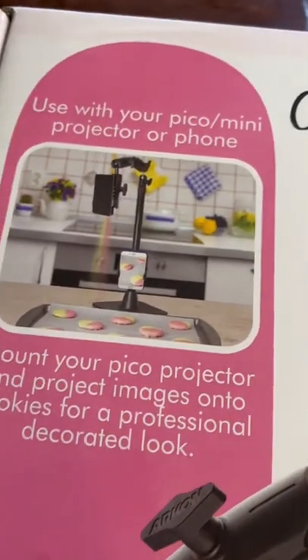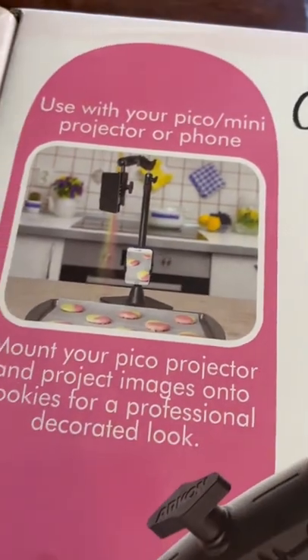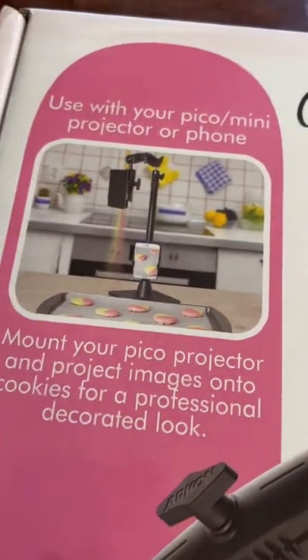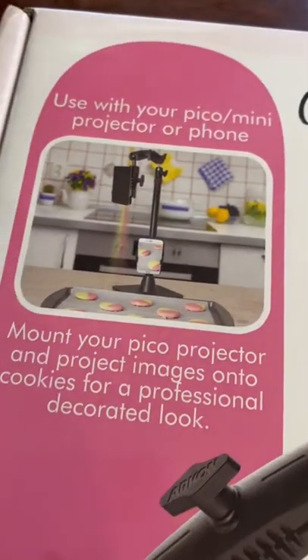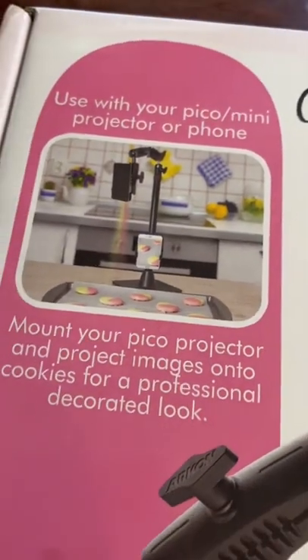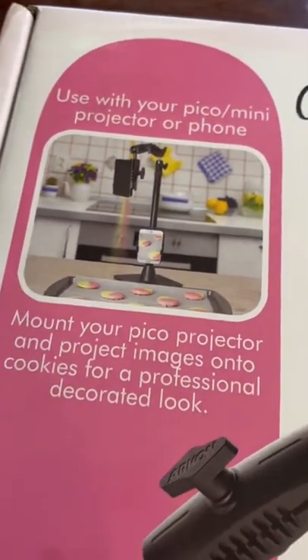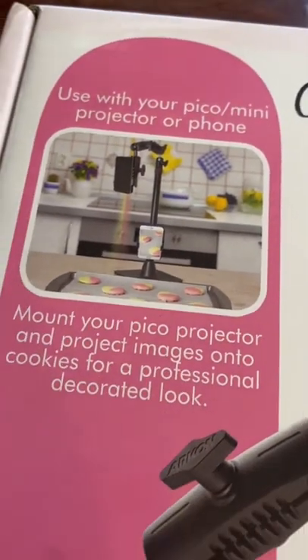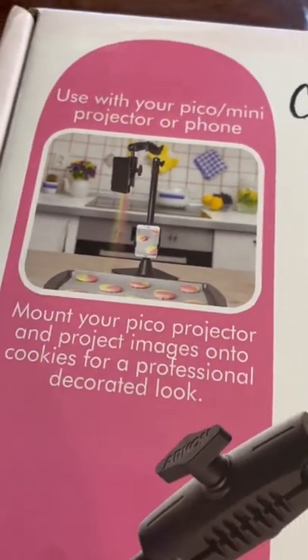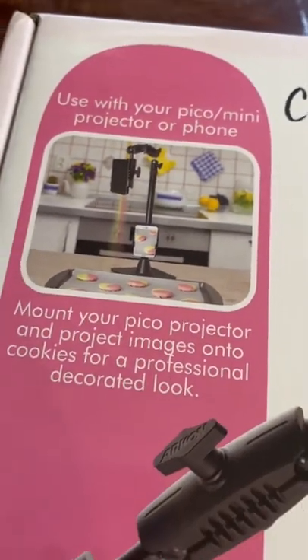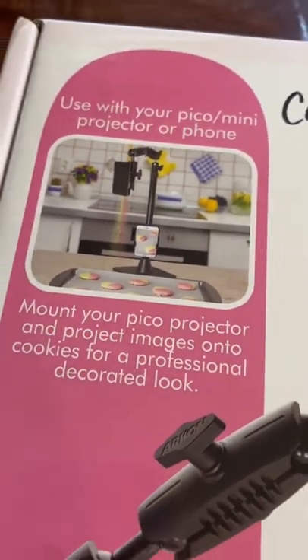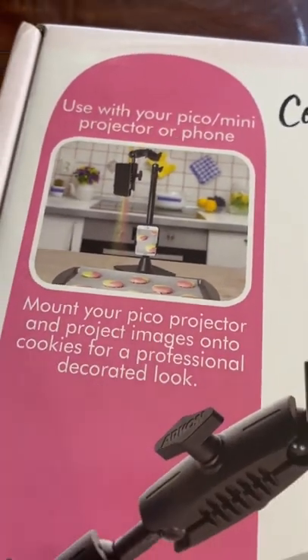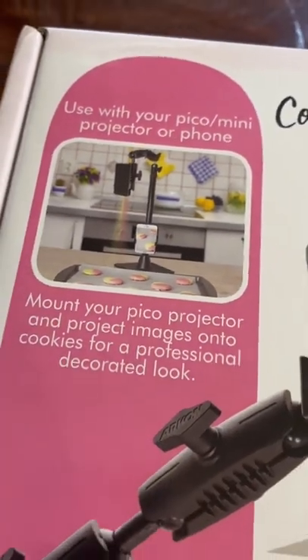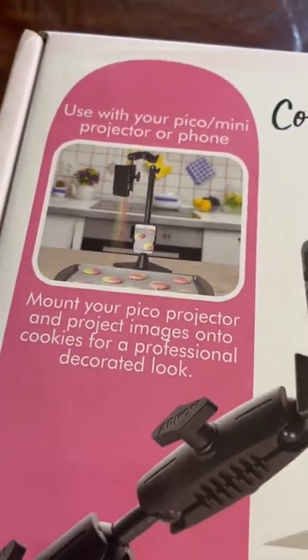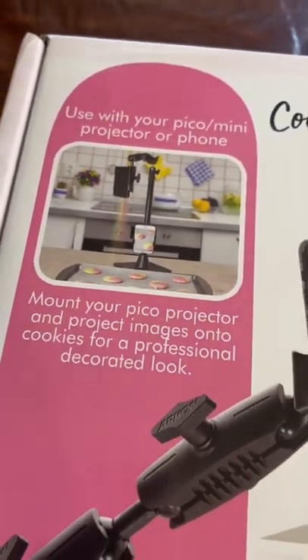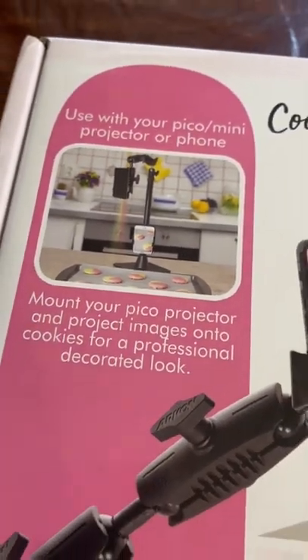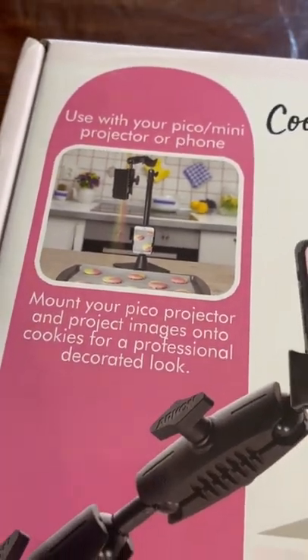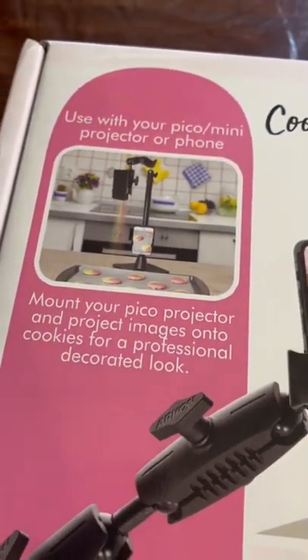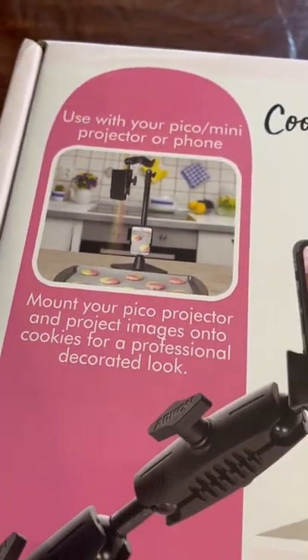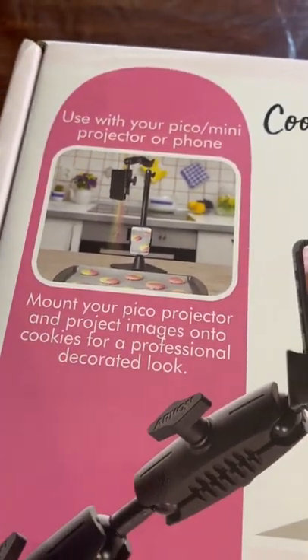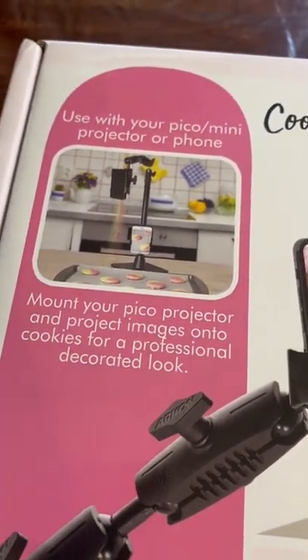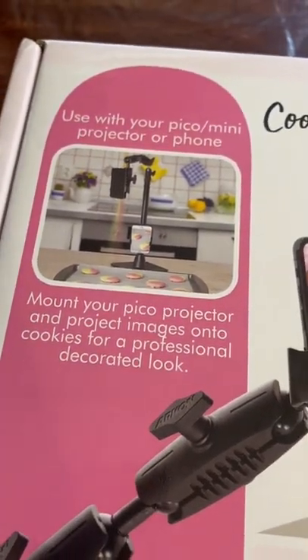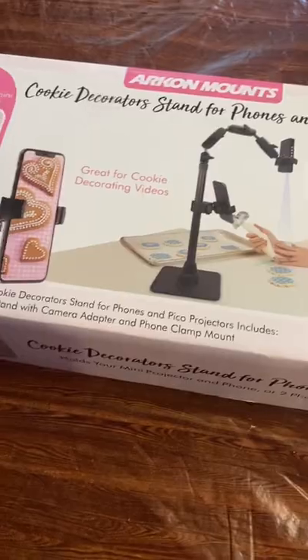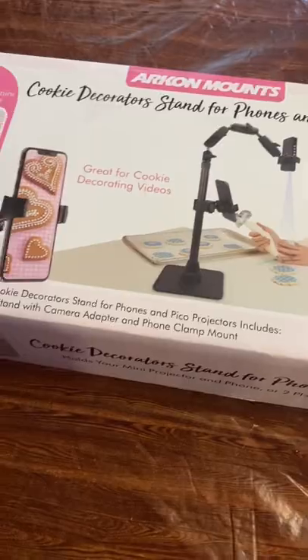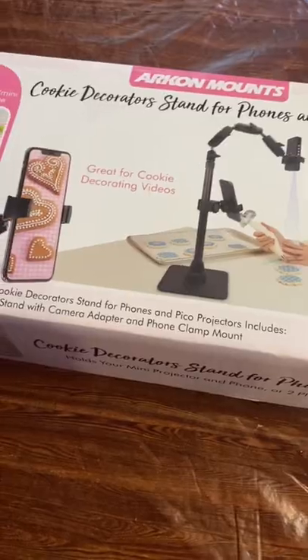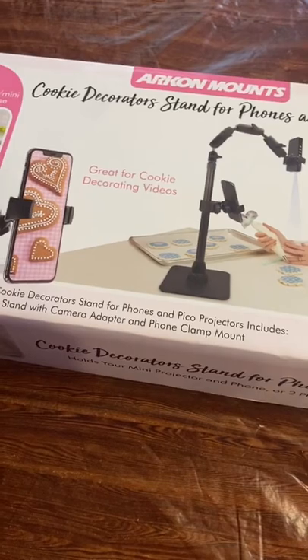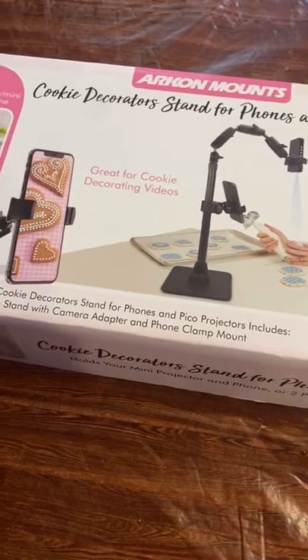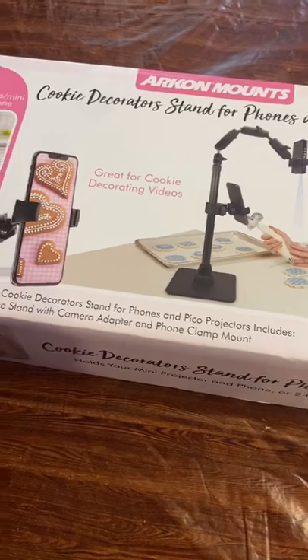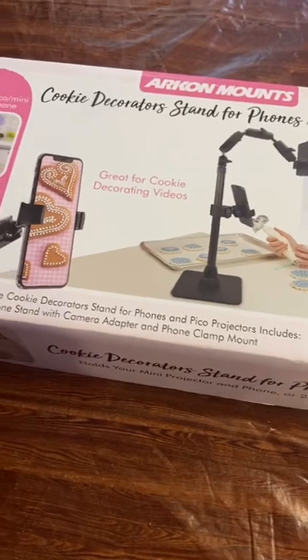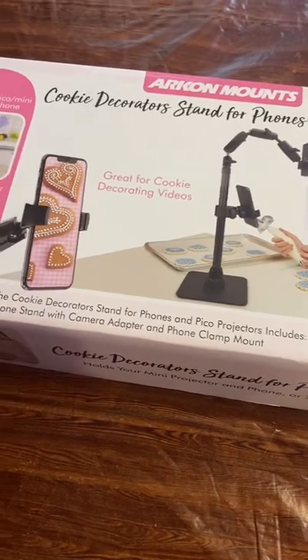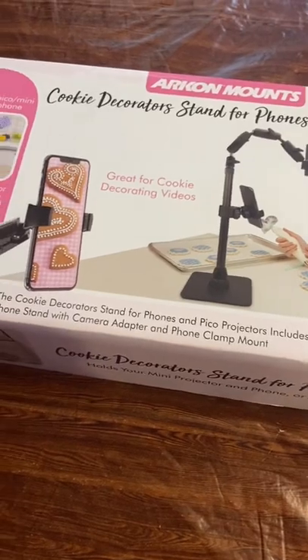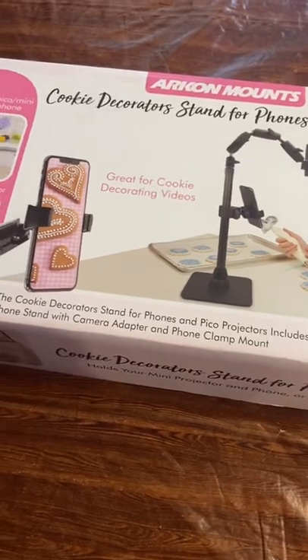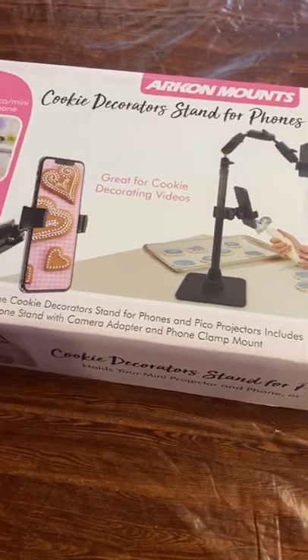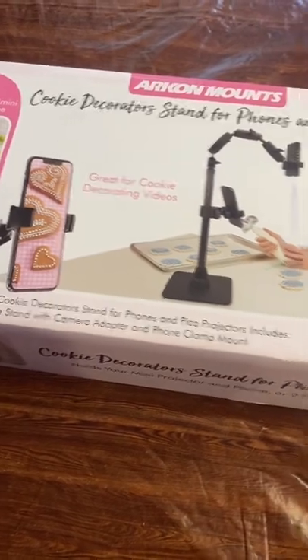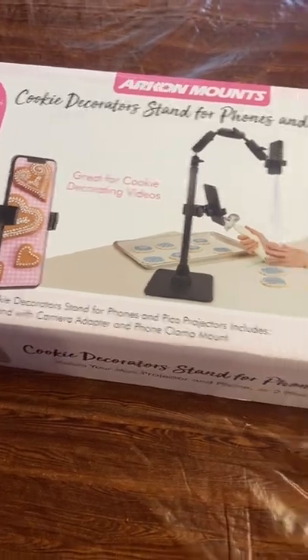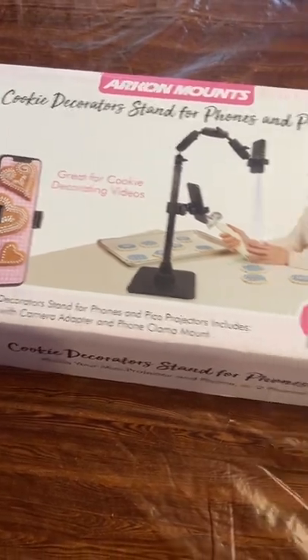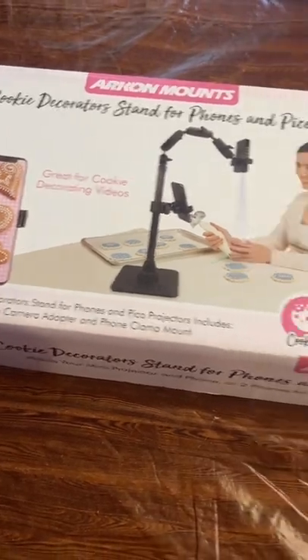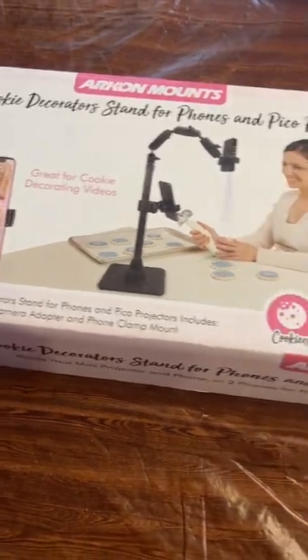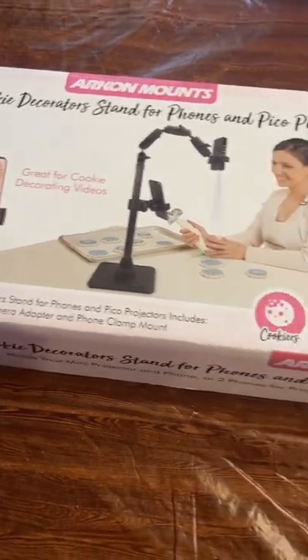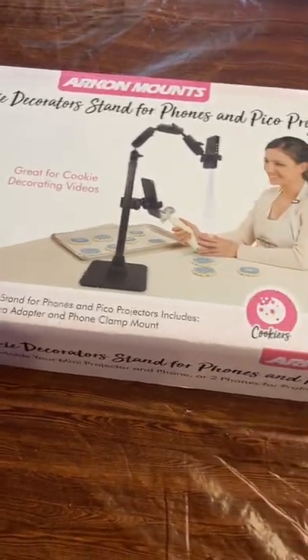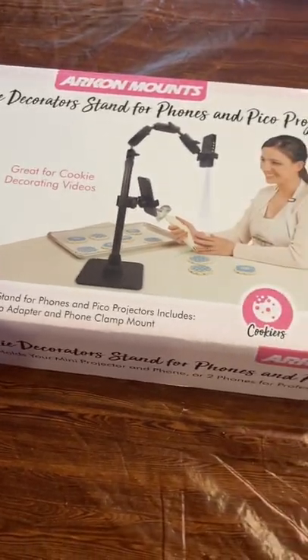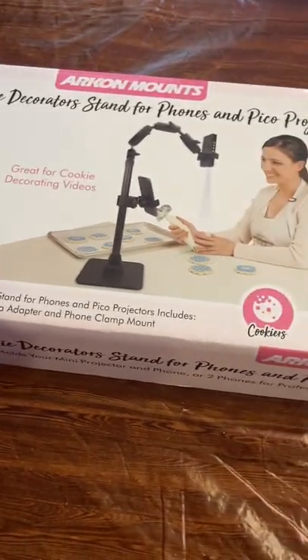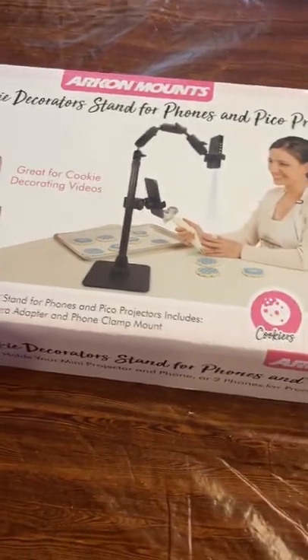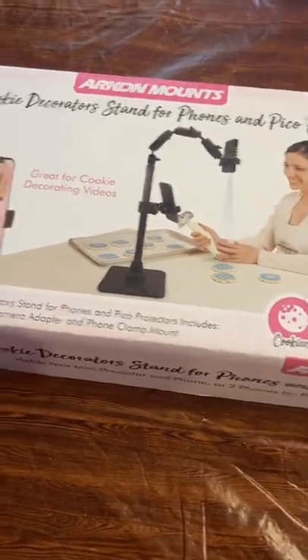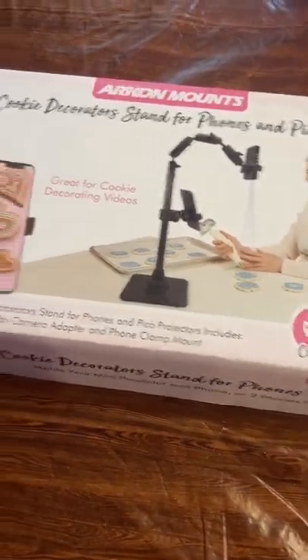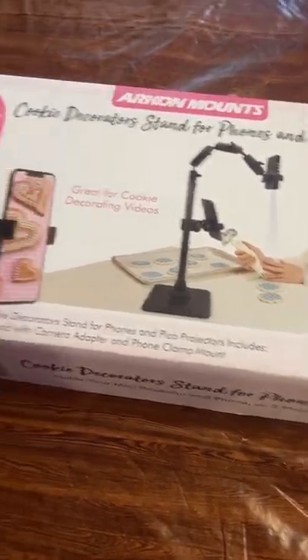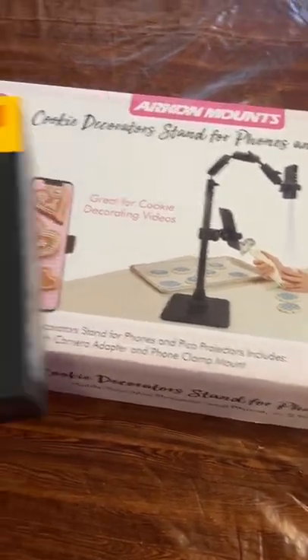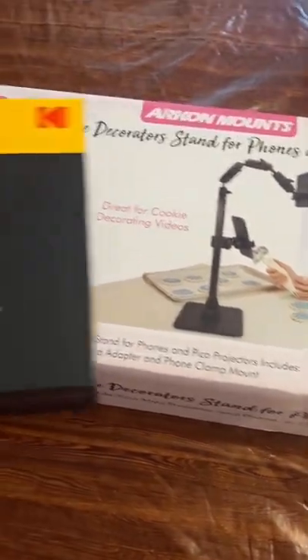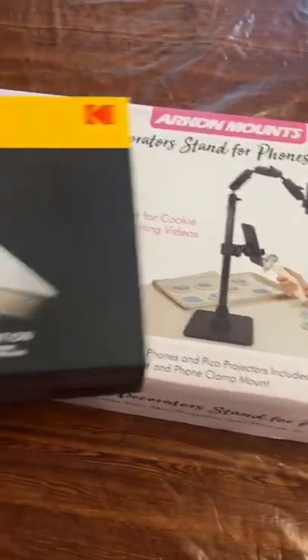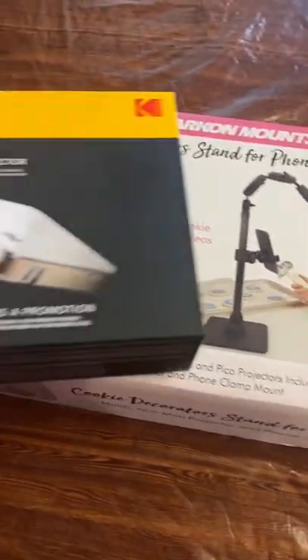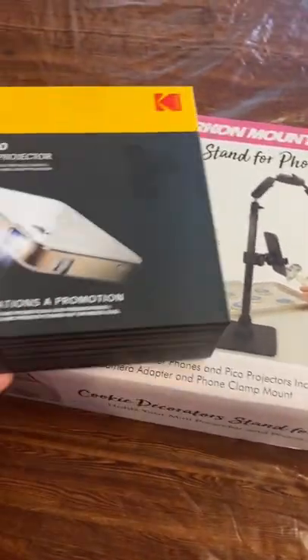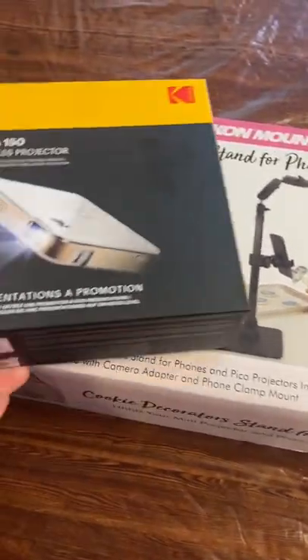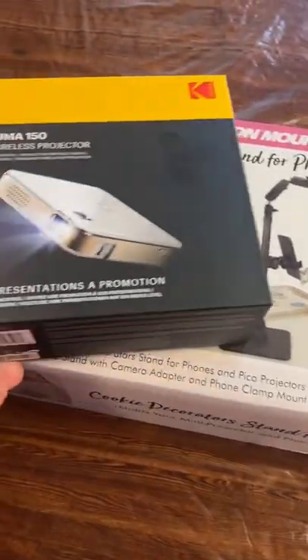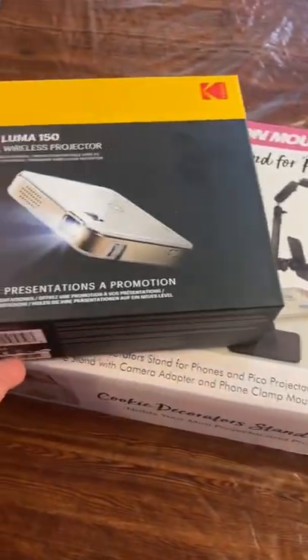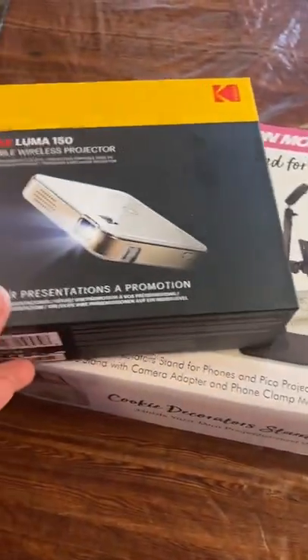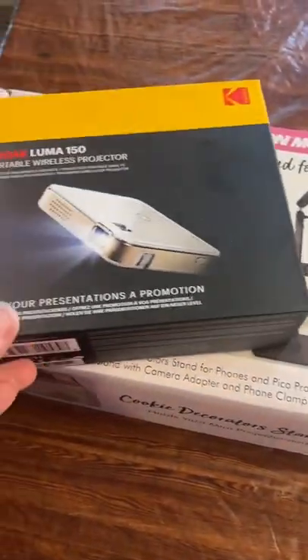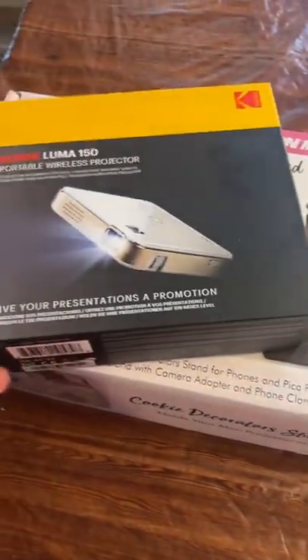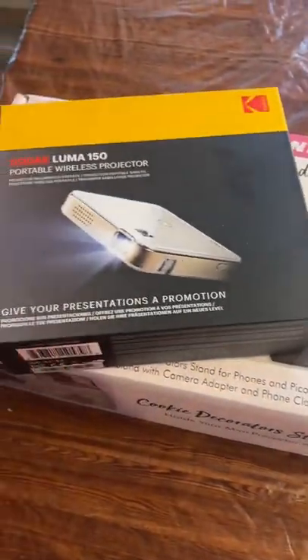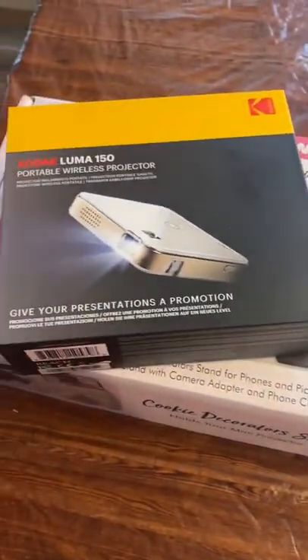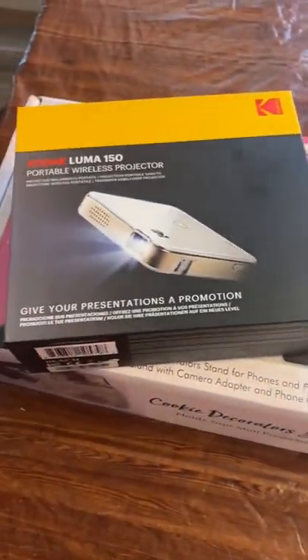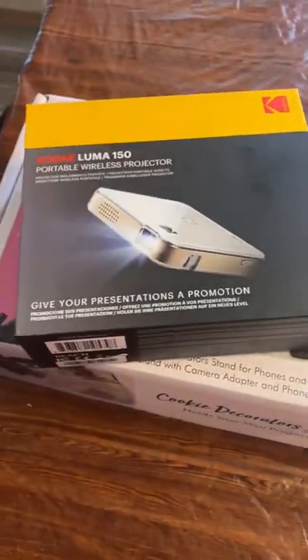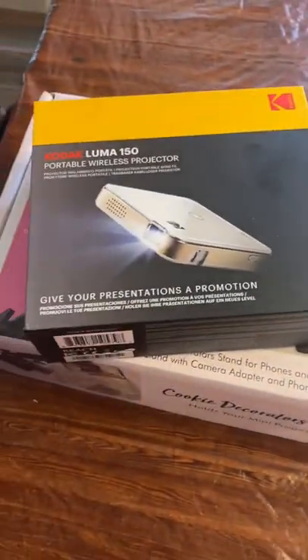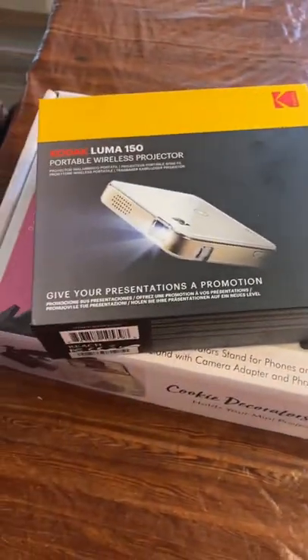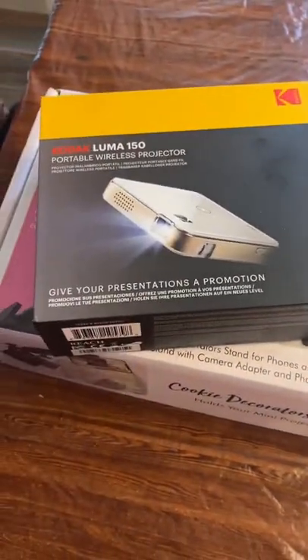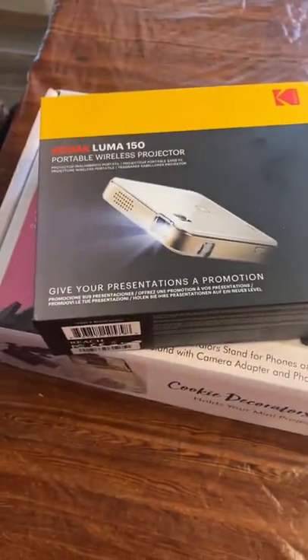I did end up linking this in my Amazon storefront, and that is in my bio.